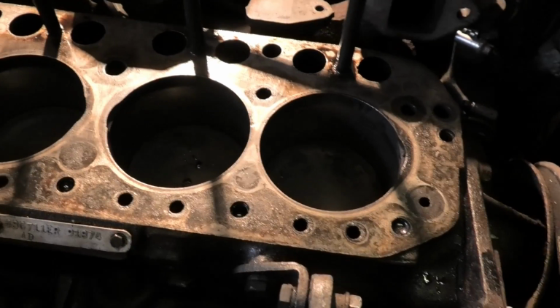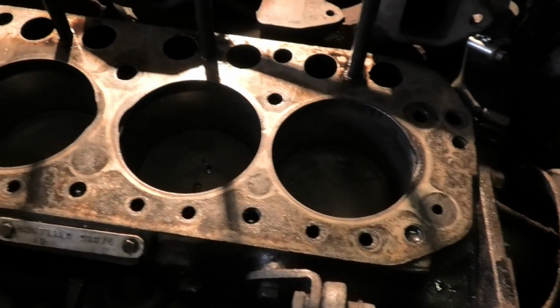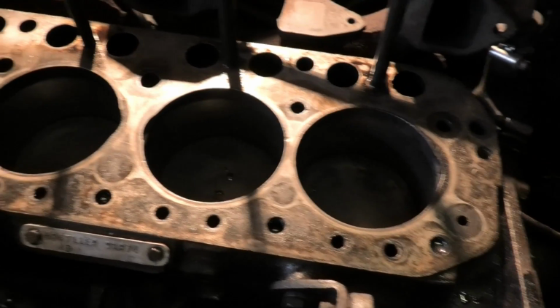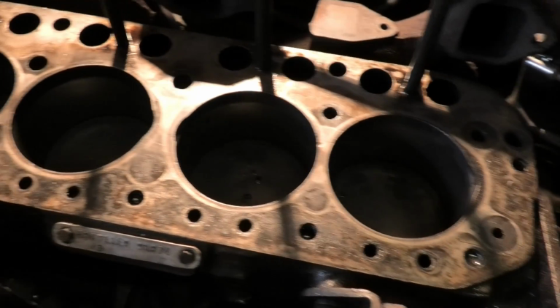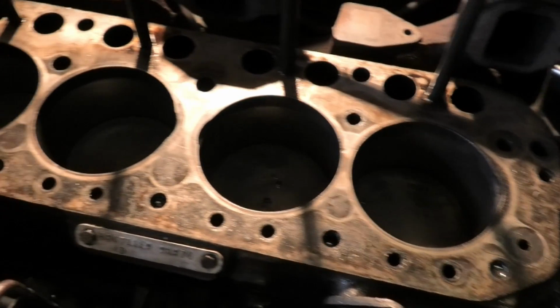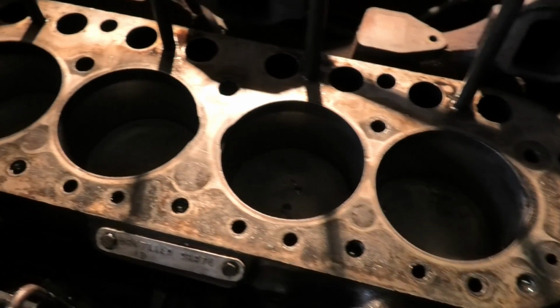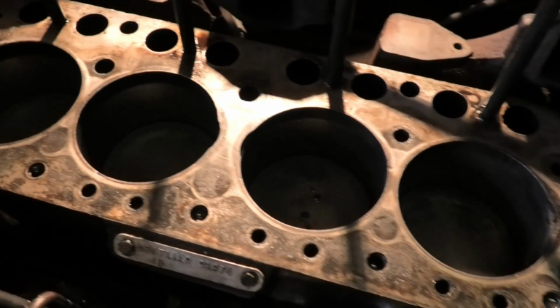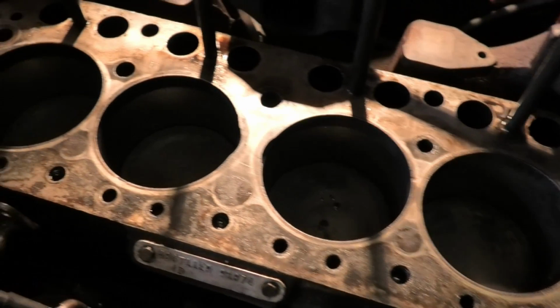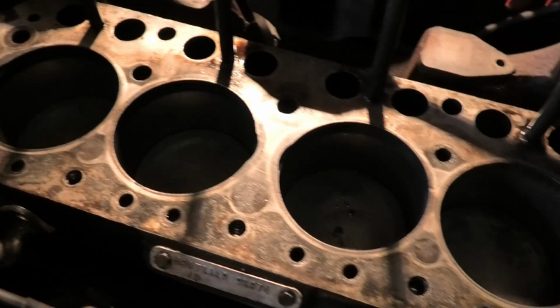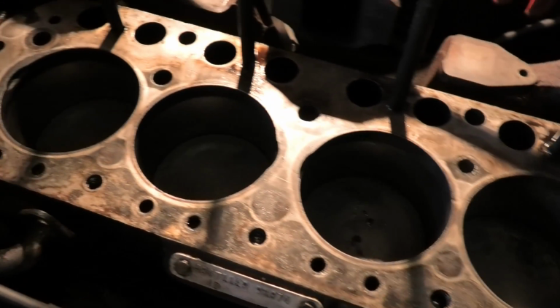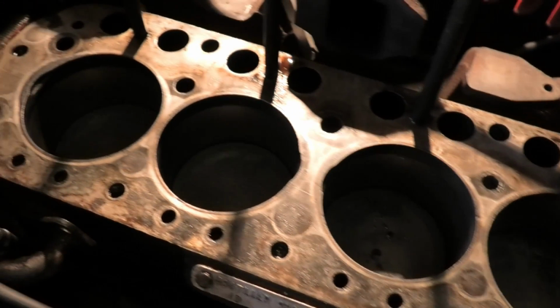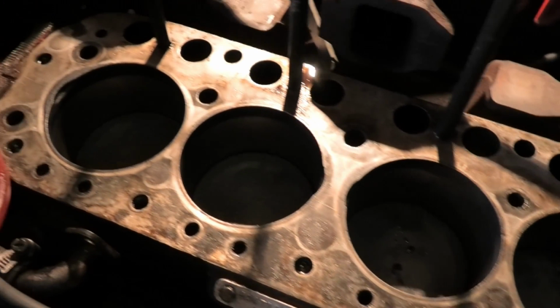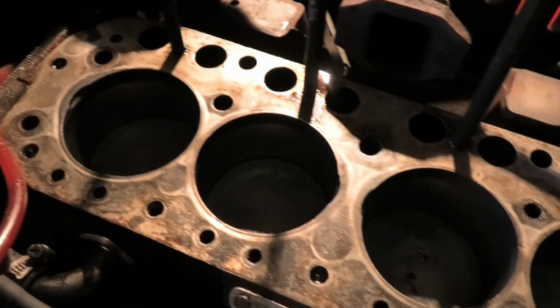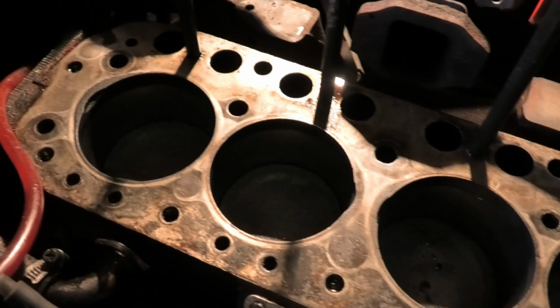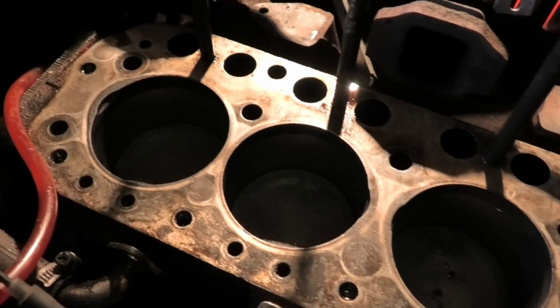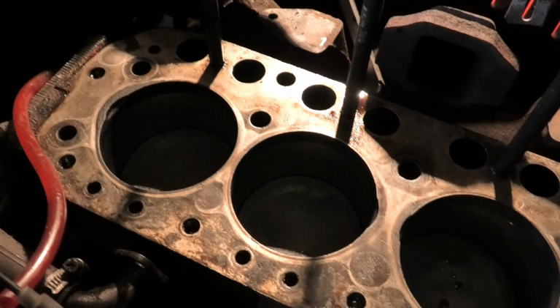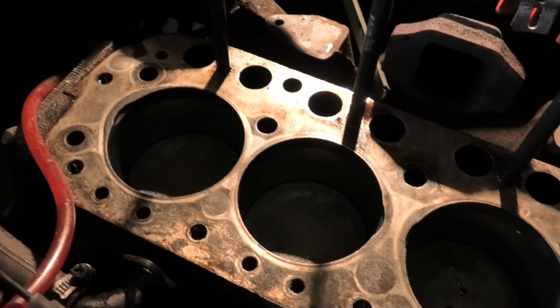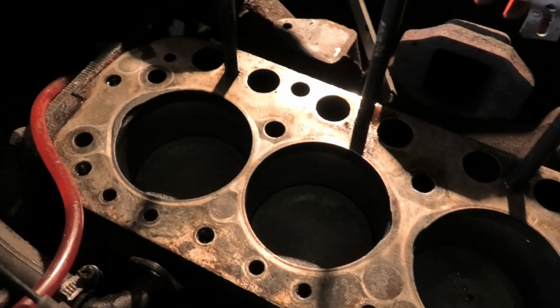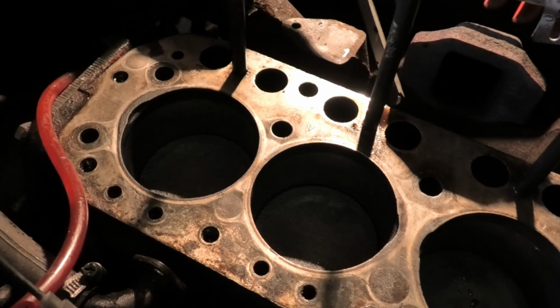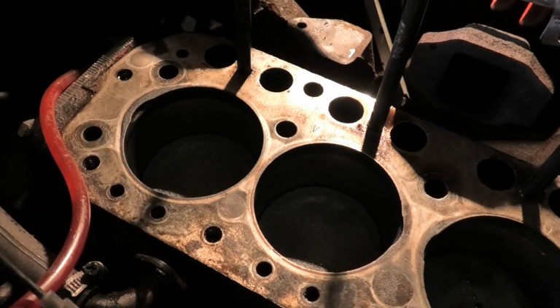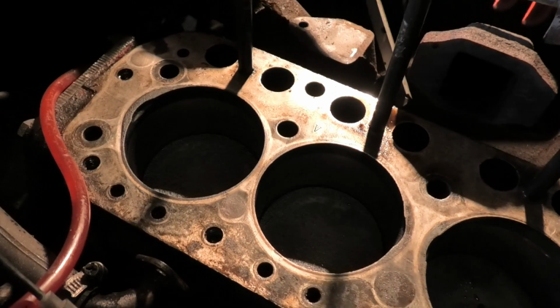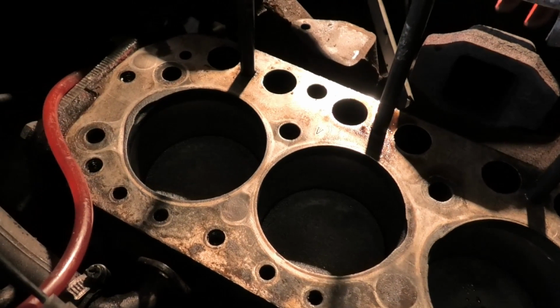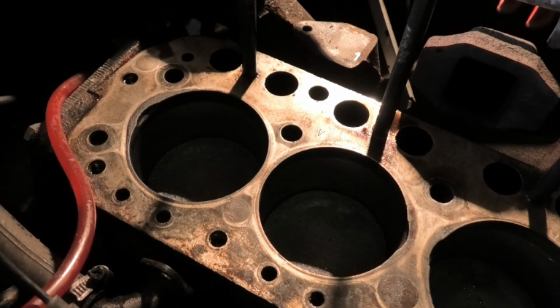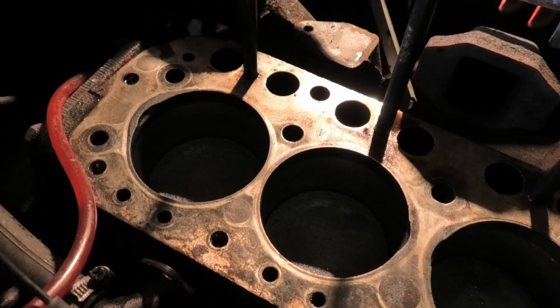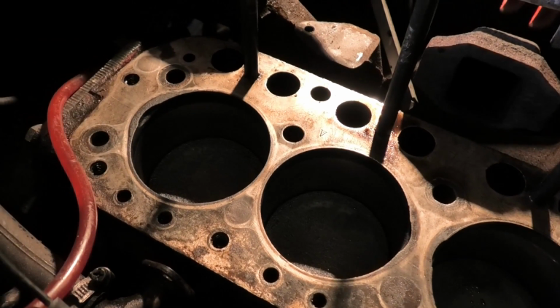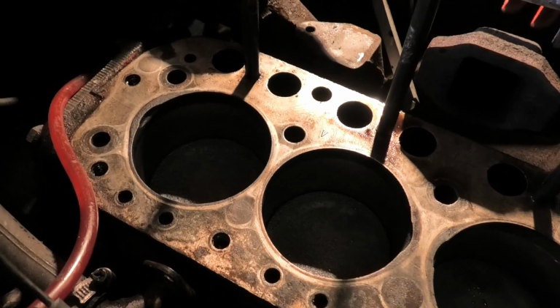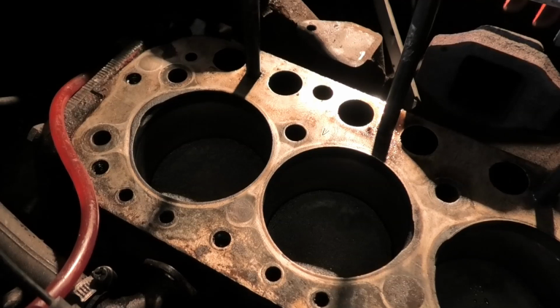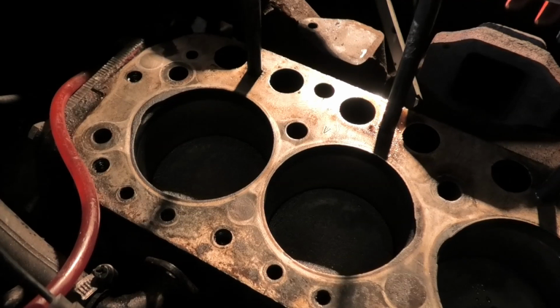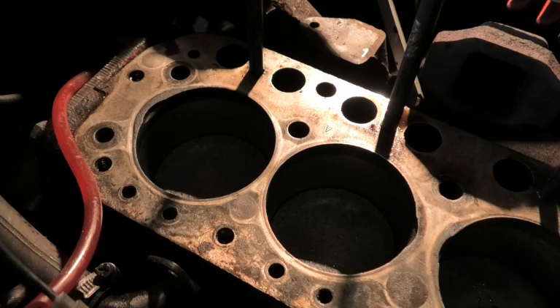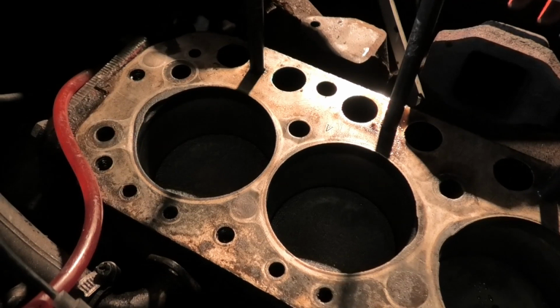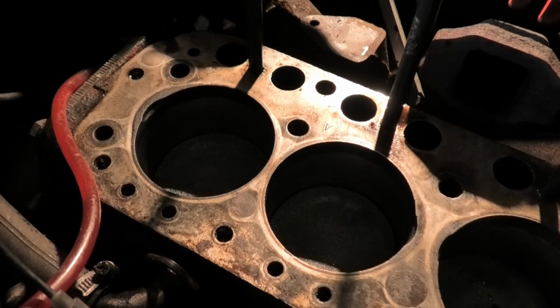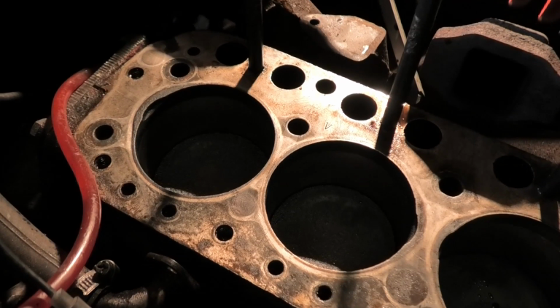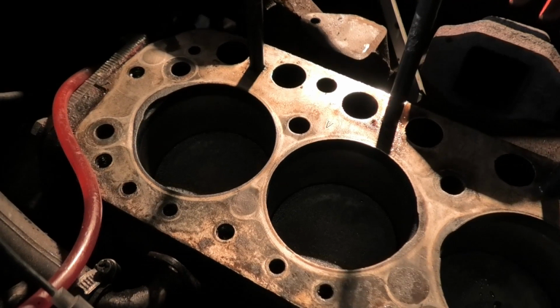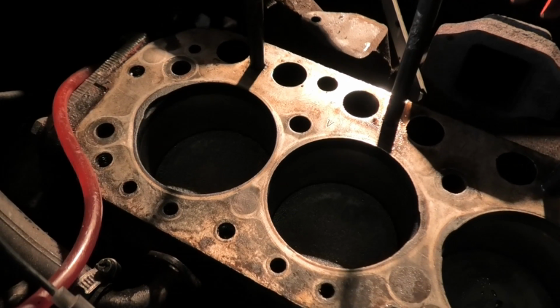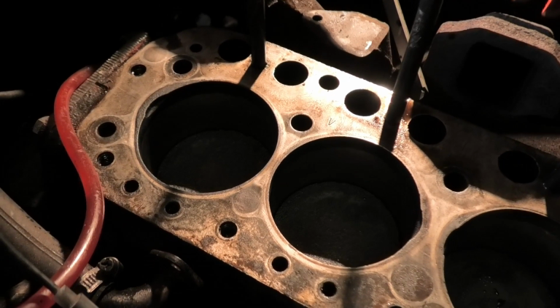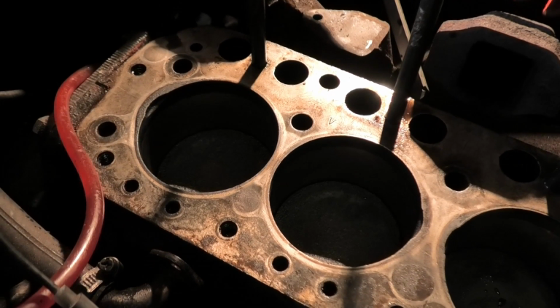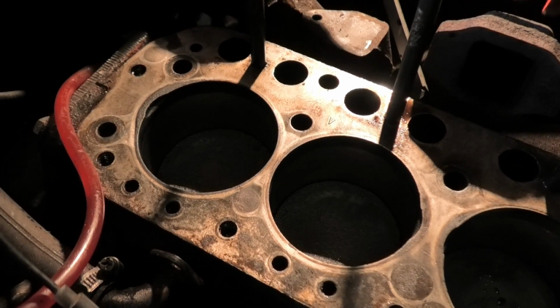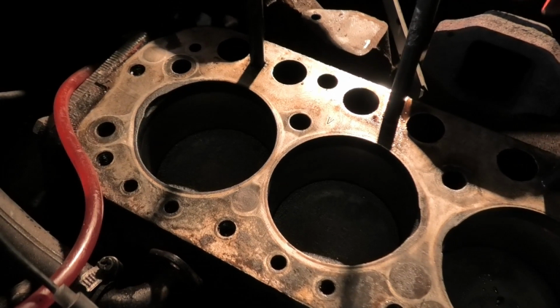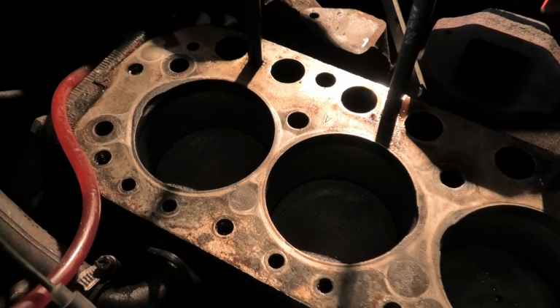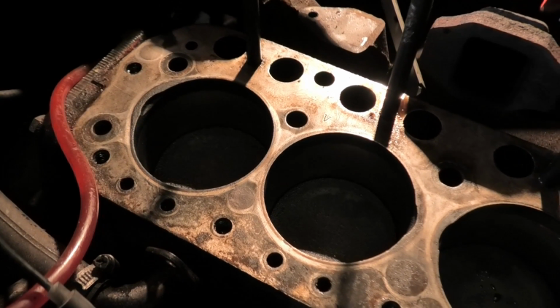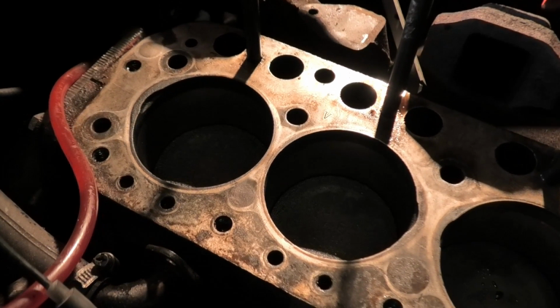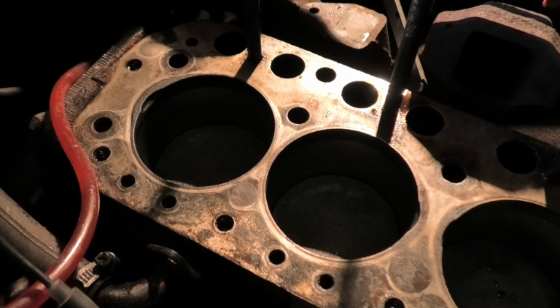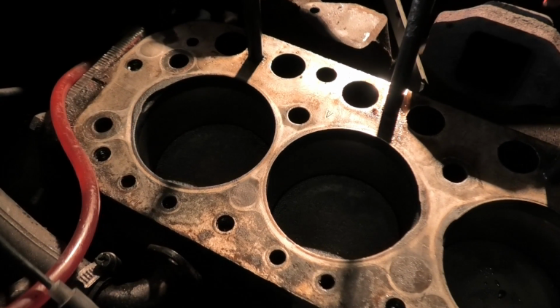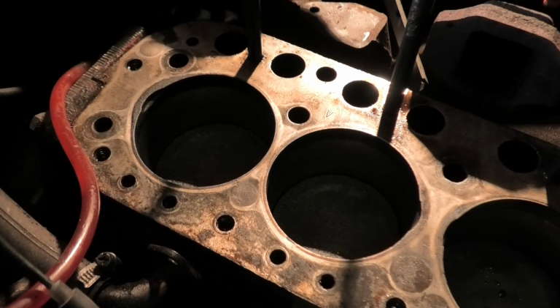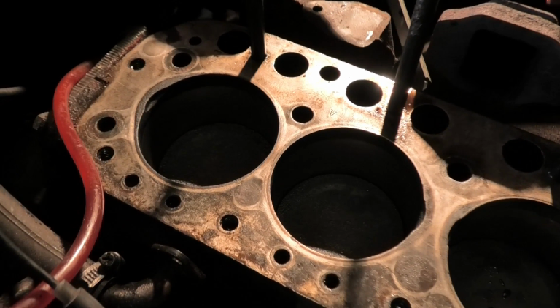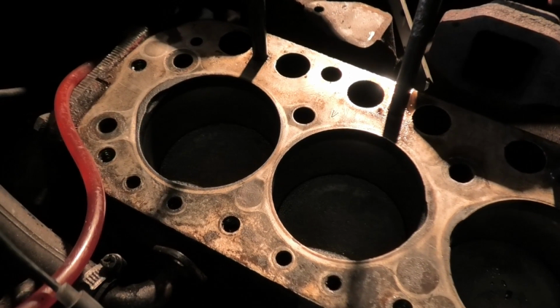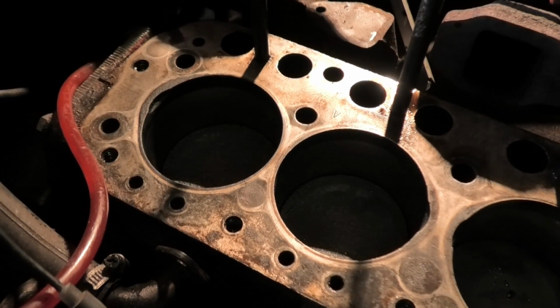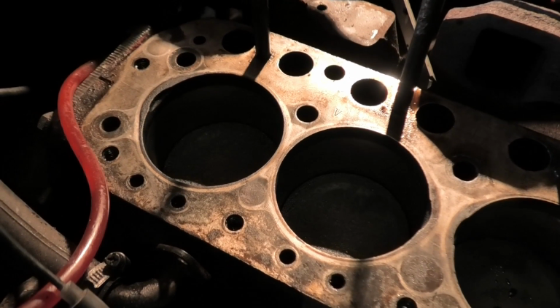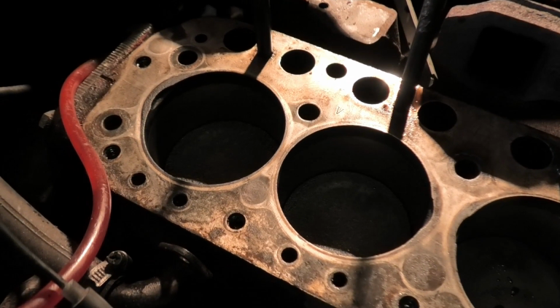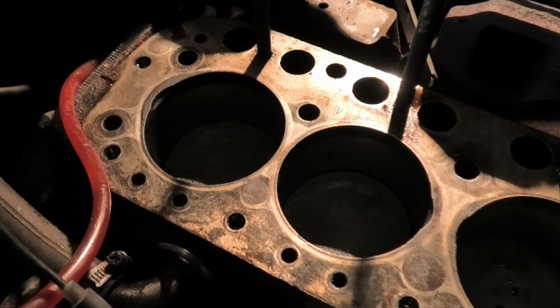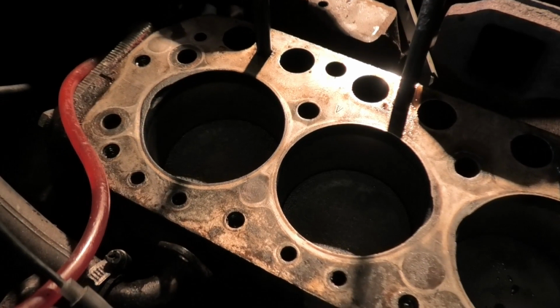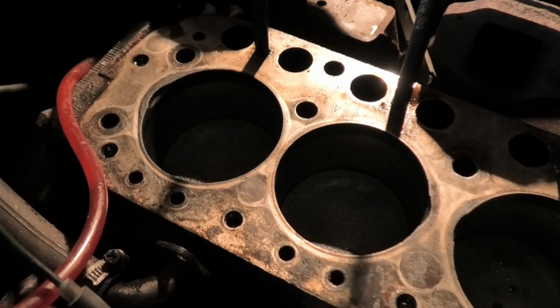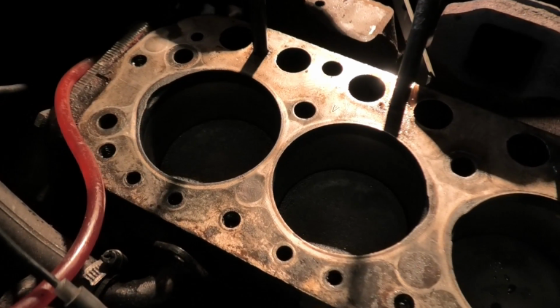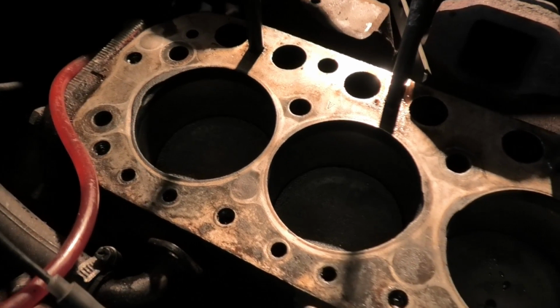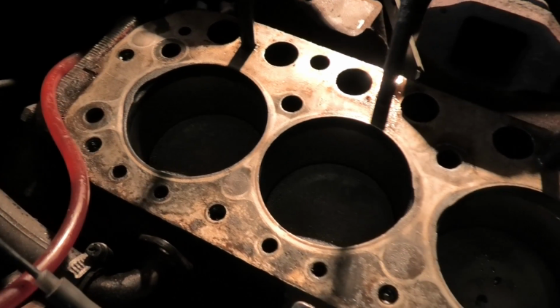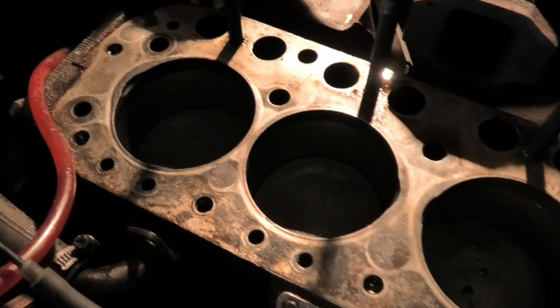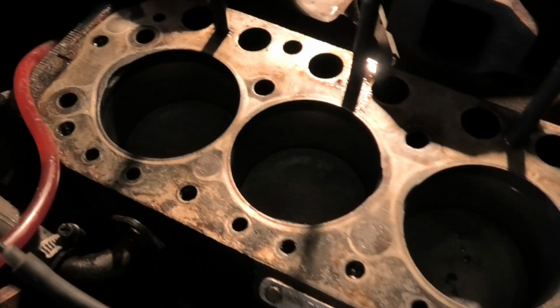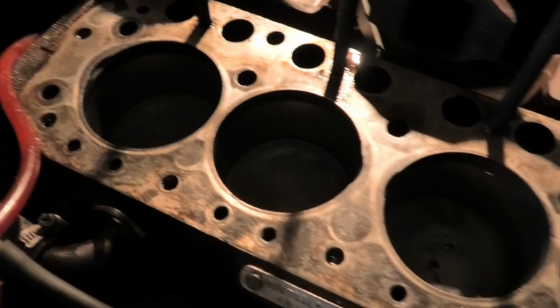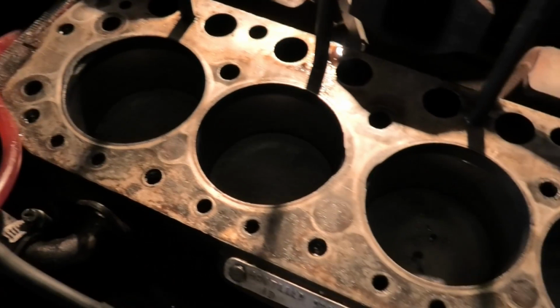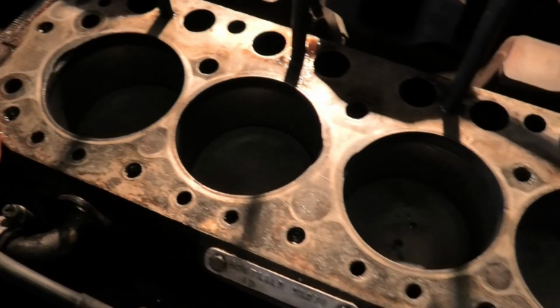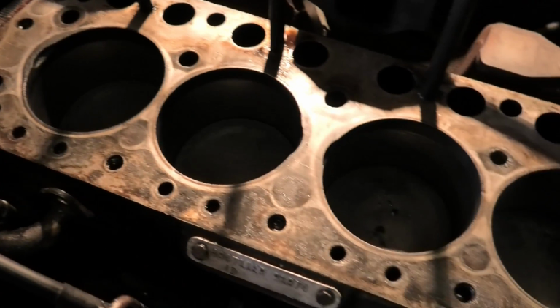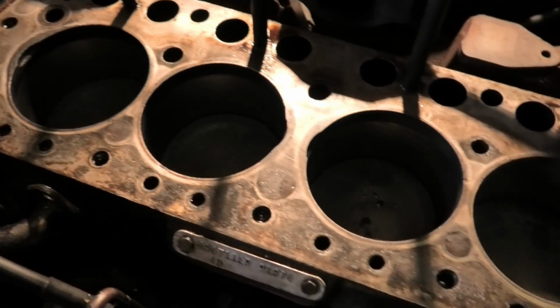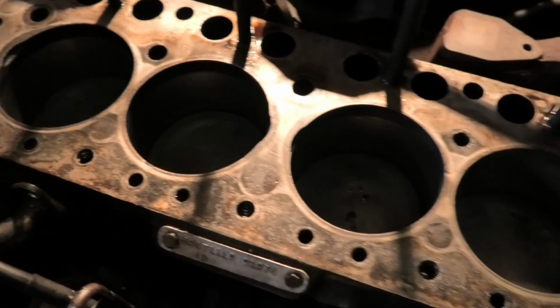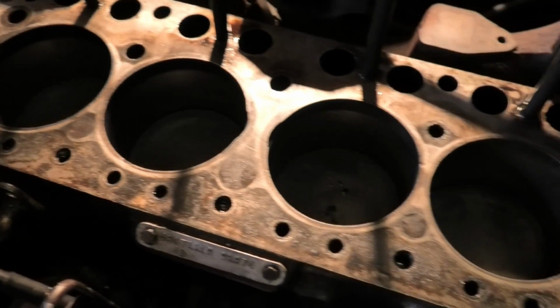I was hoping for some sort of evidence of a gasket fail, but there isn't.